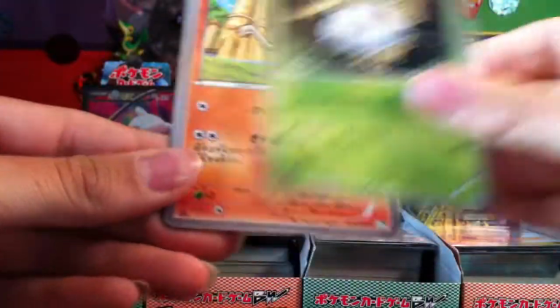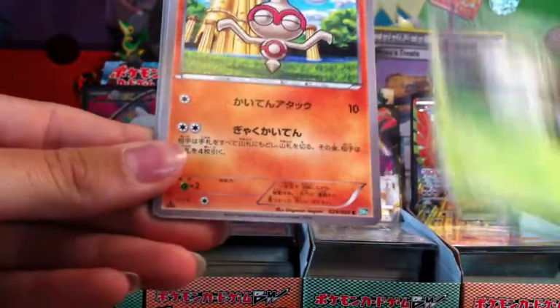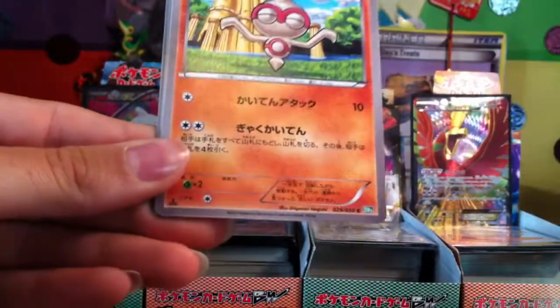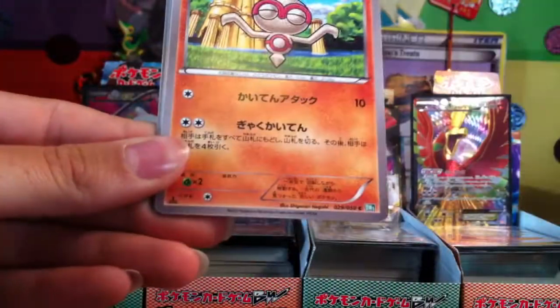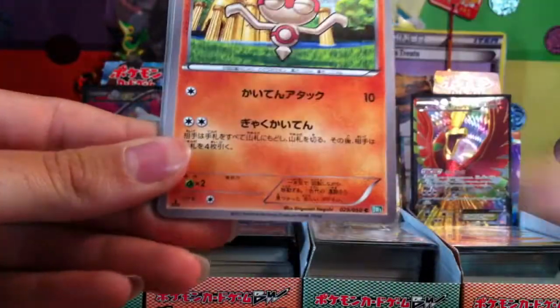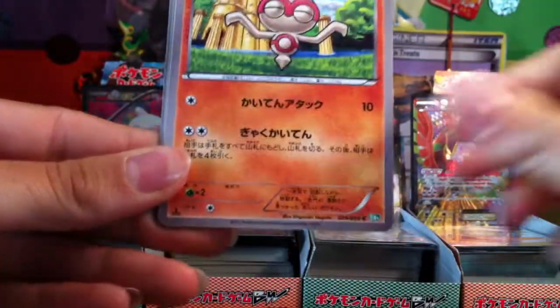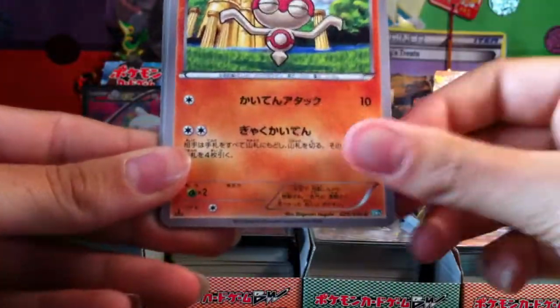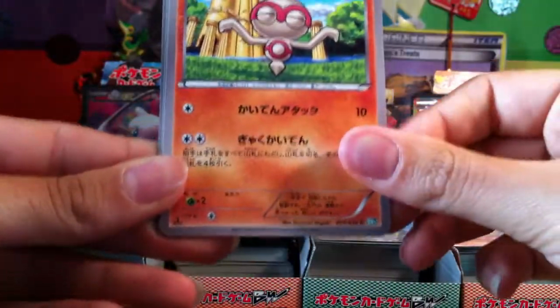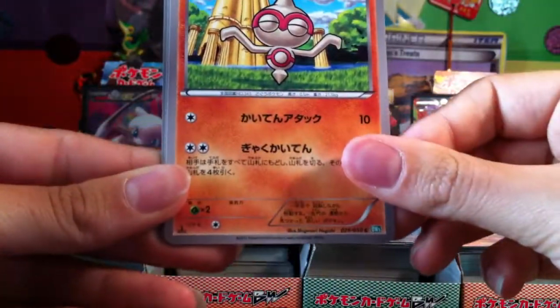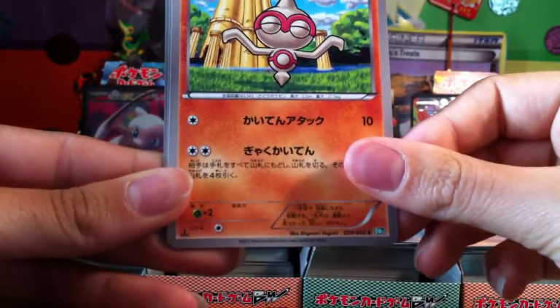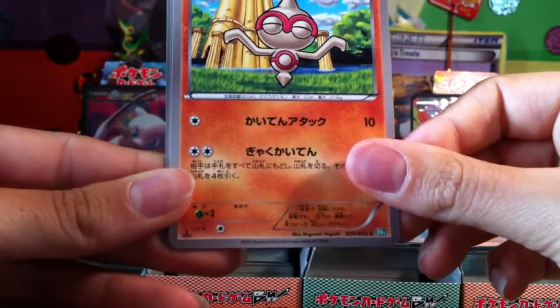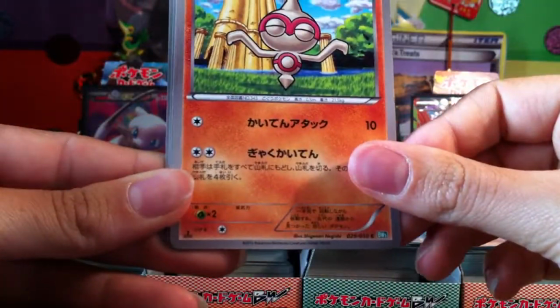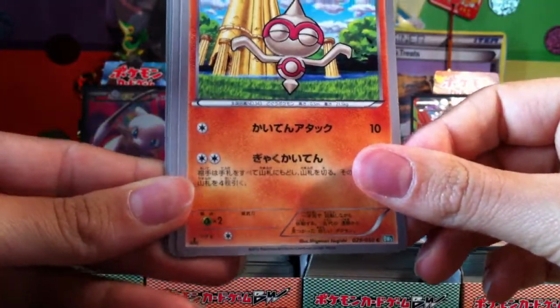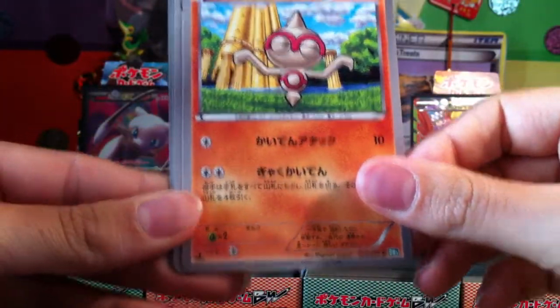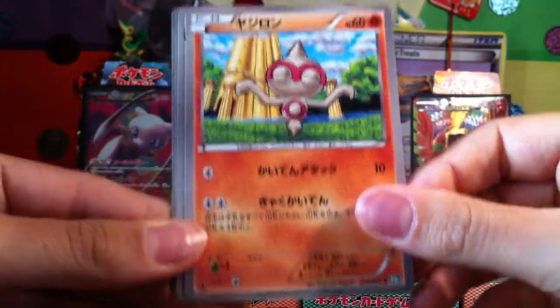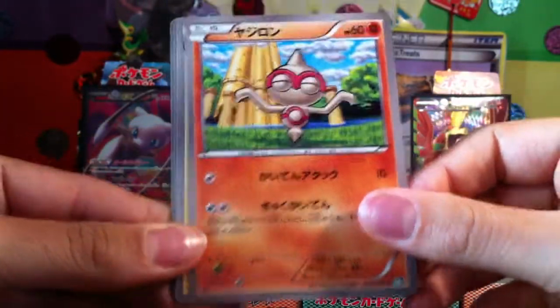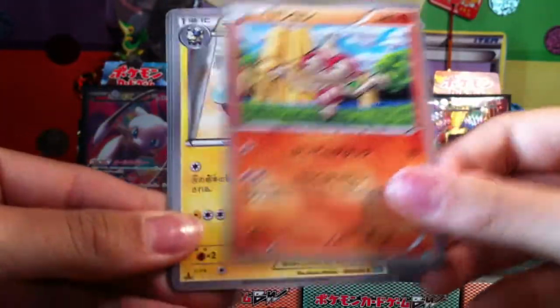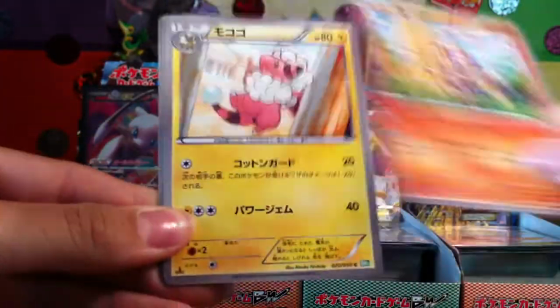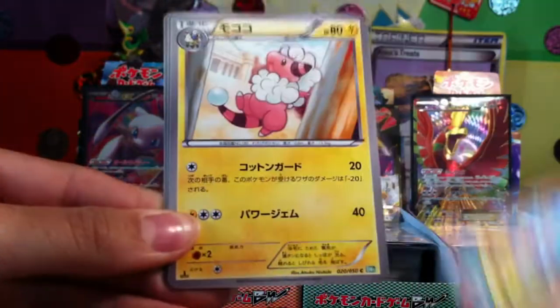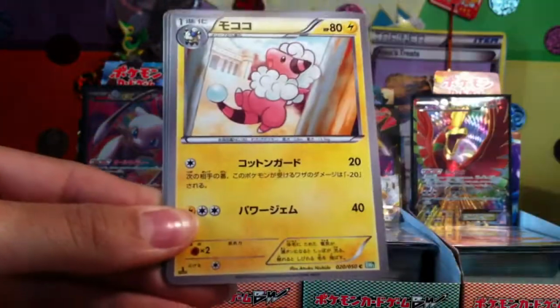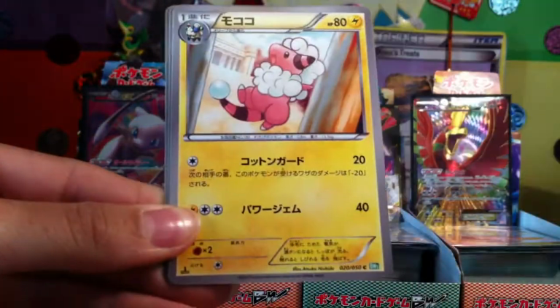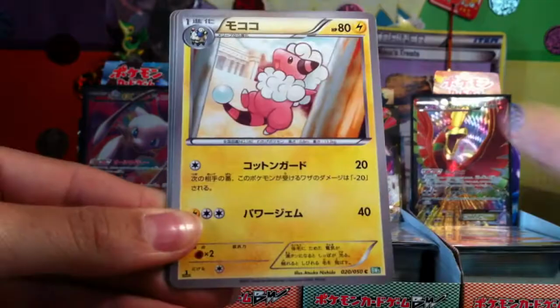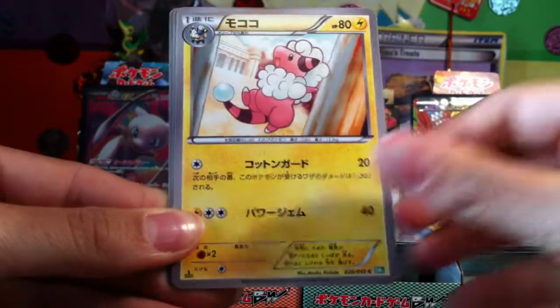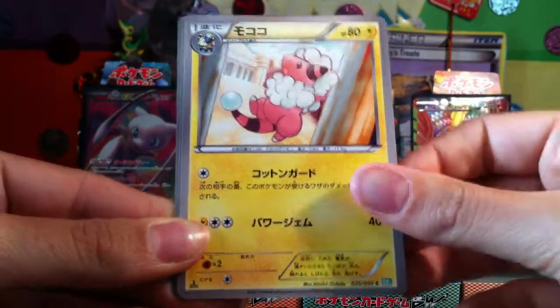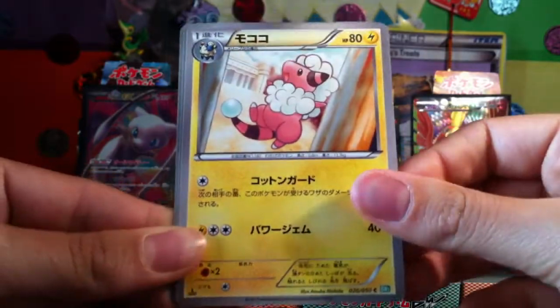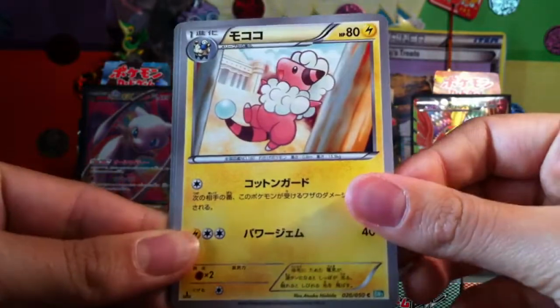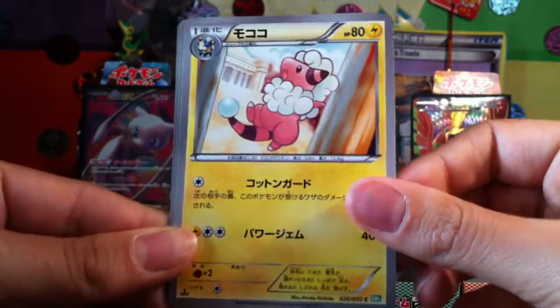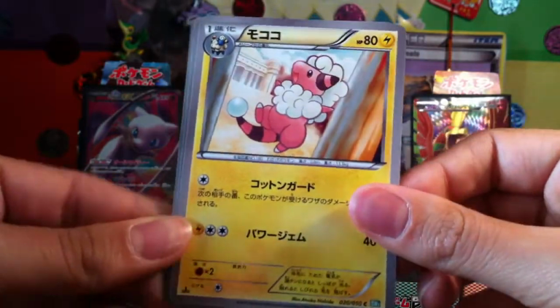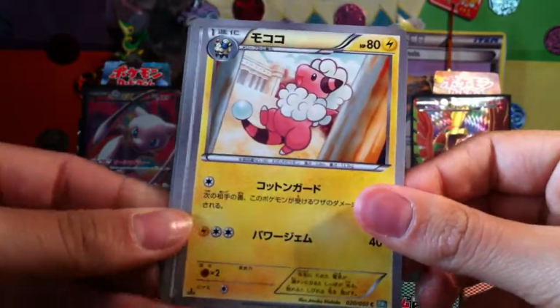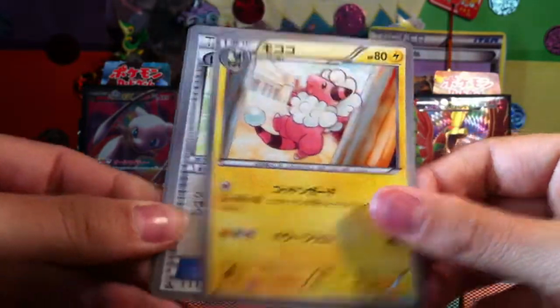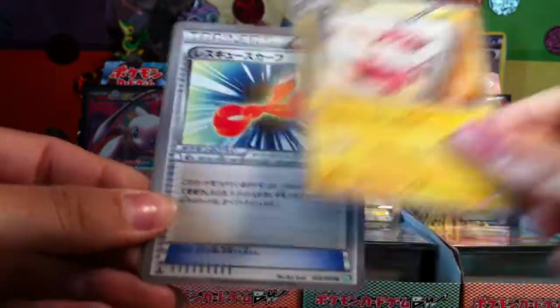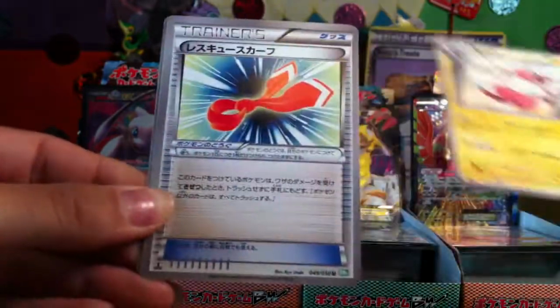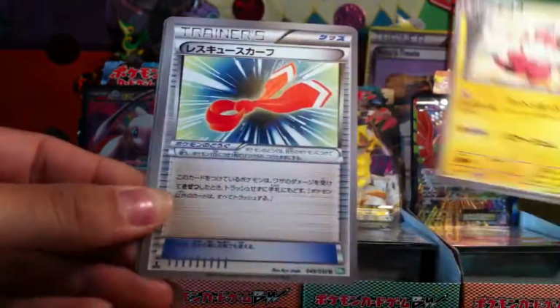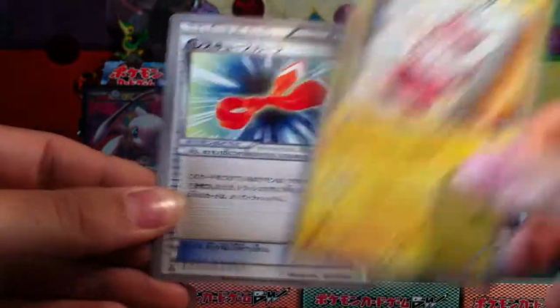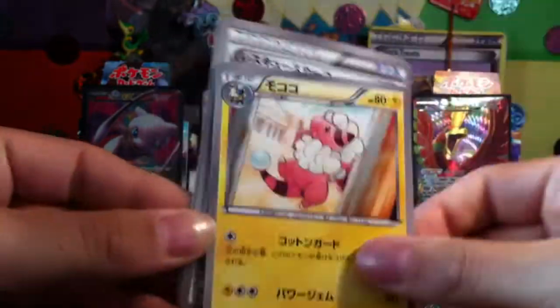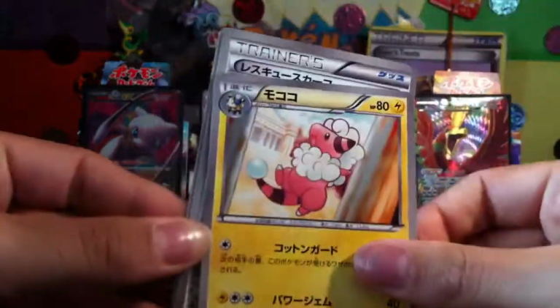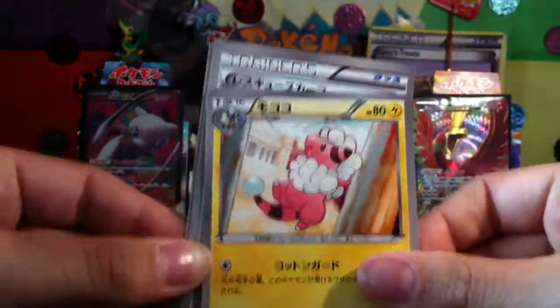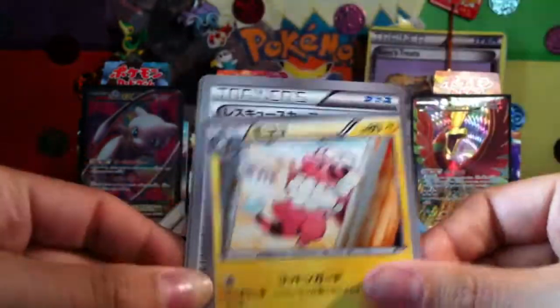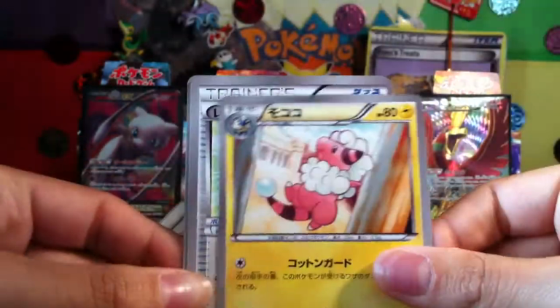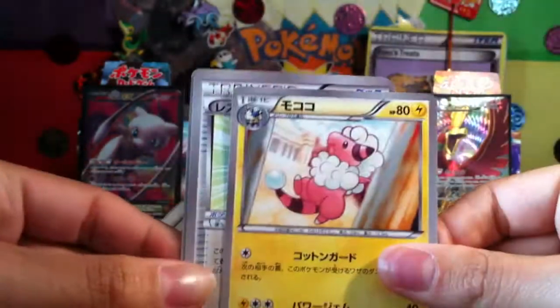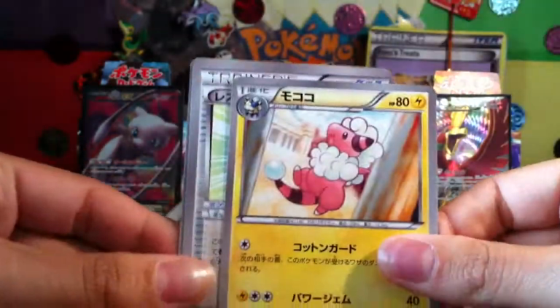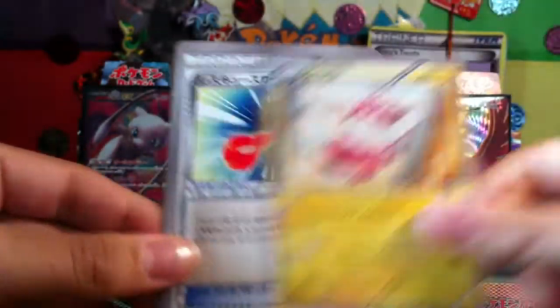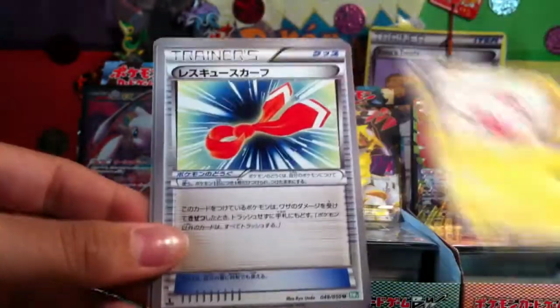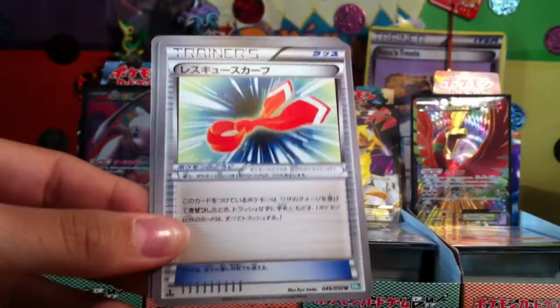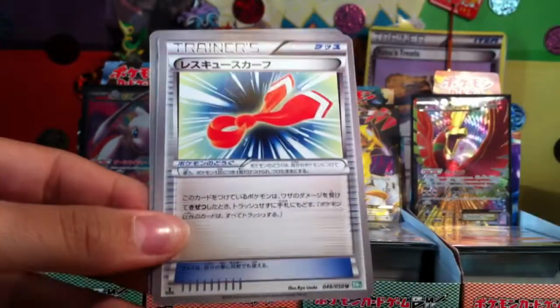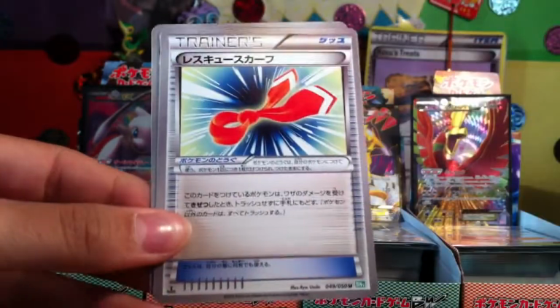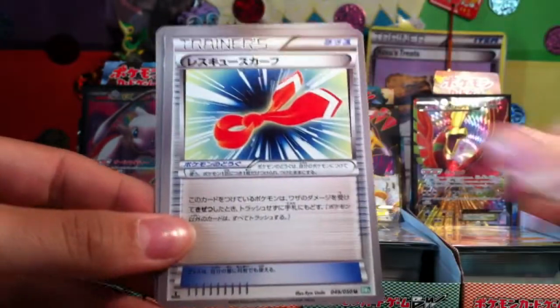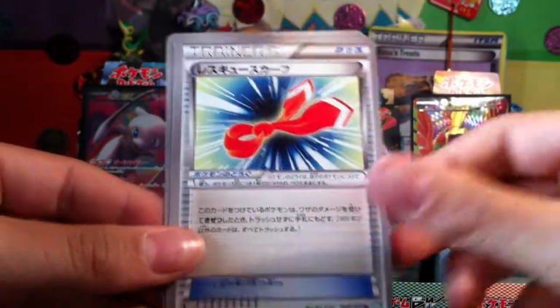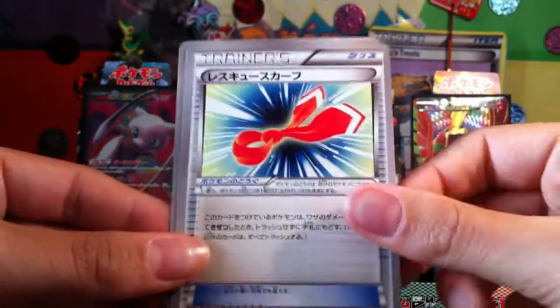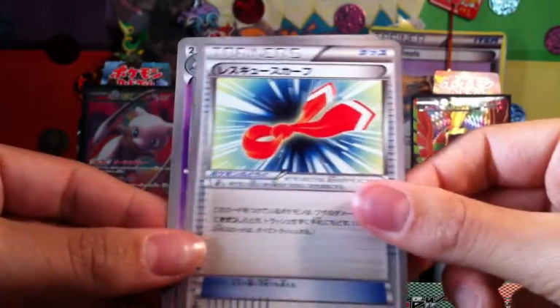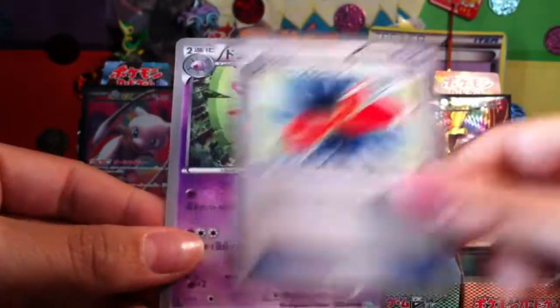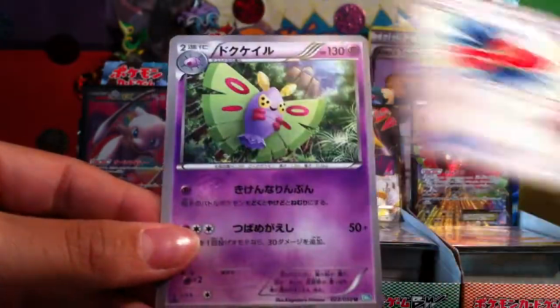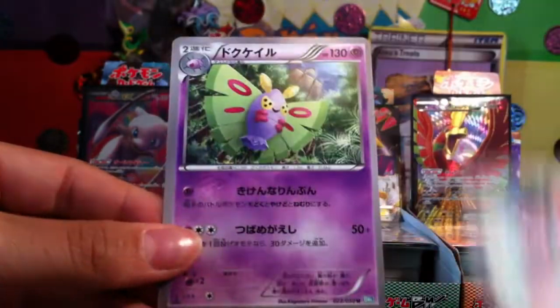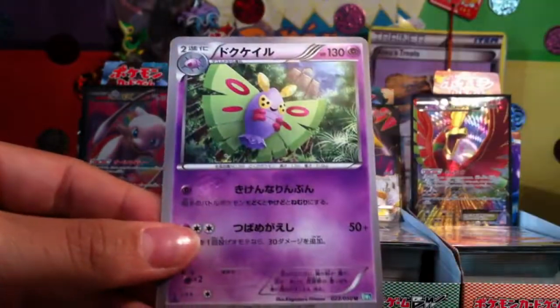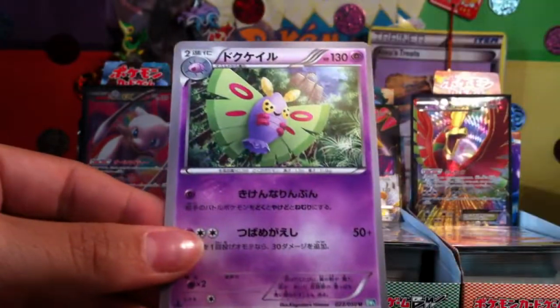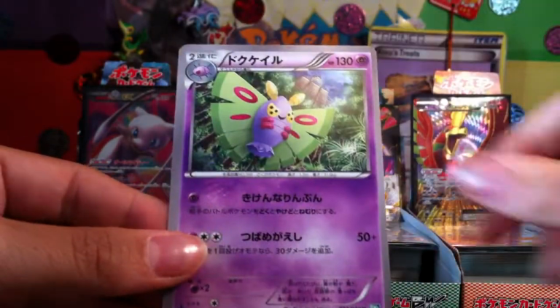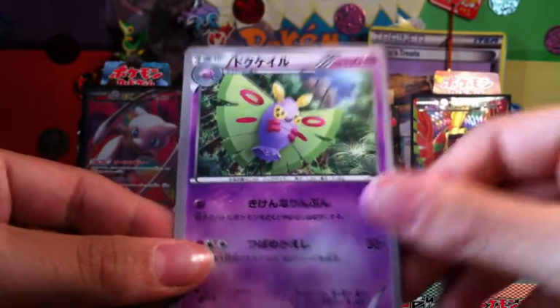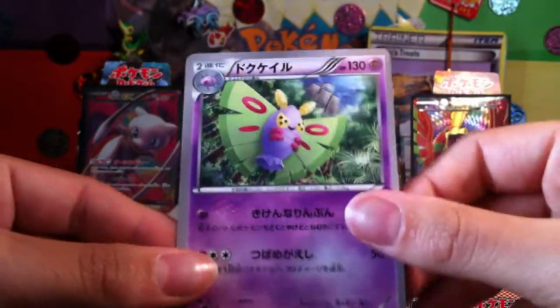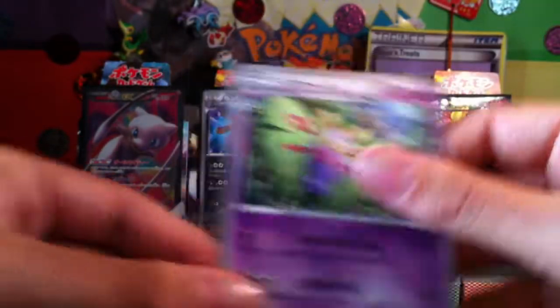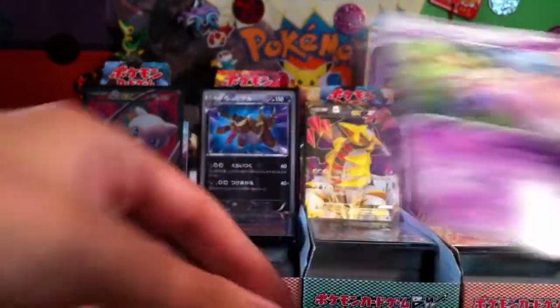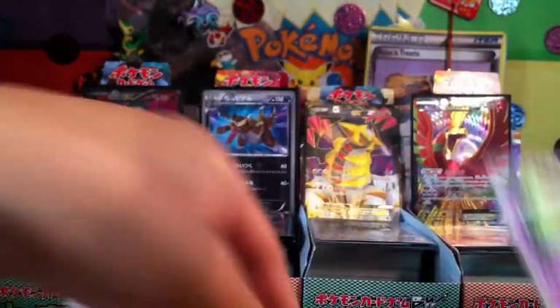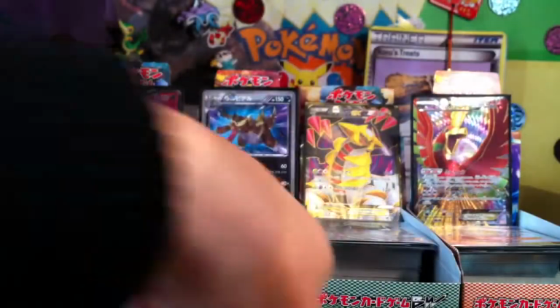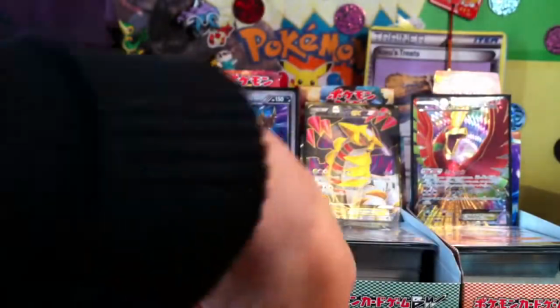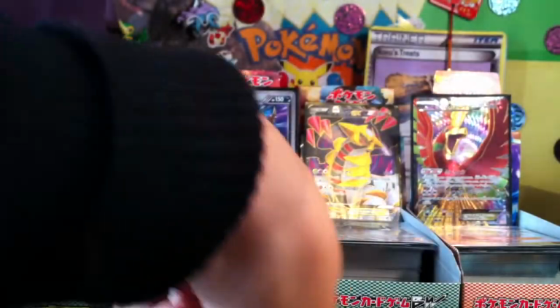Silcoon, Baltoy, Flaaffy, Rescue Scarf and a Dust Hux.